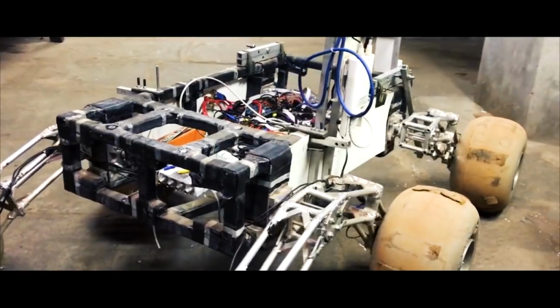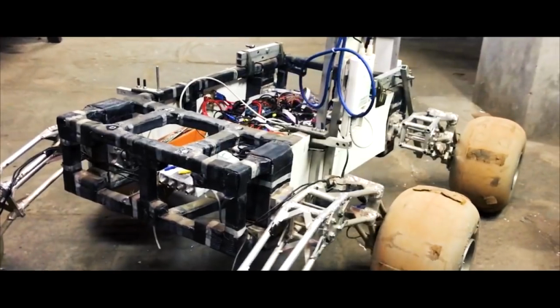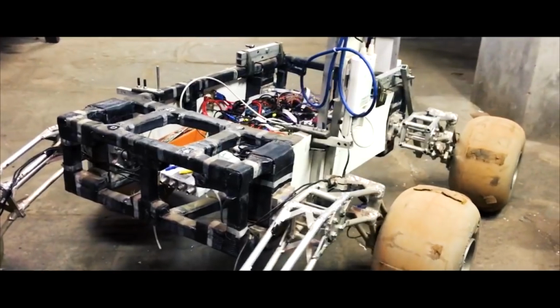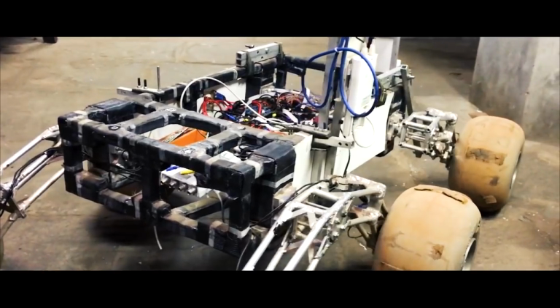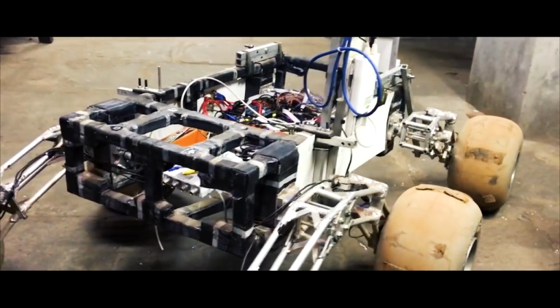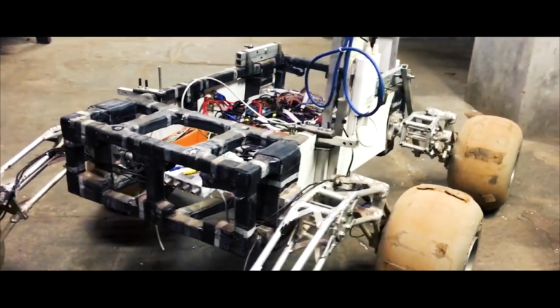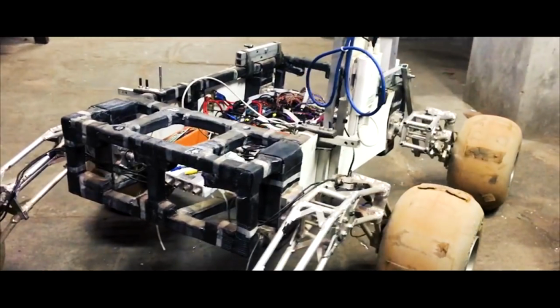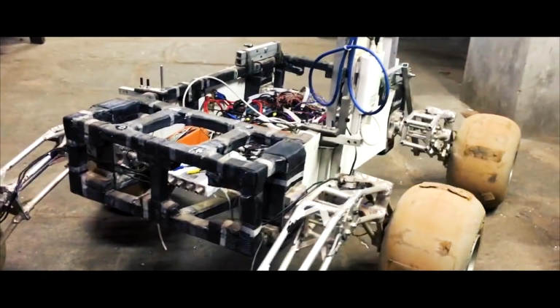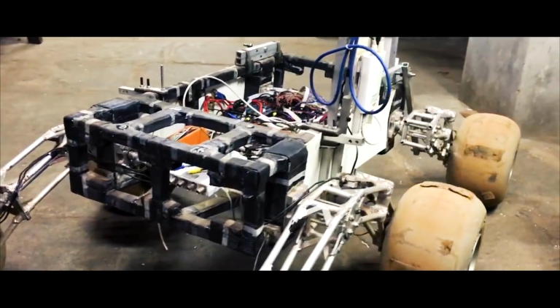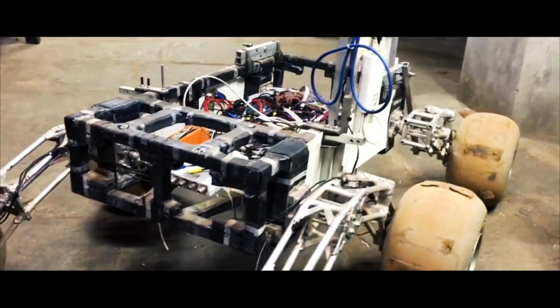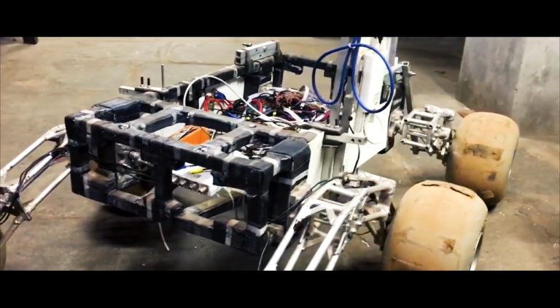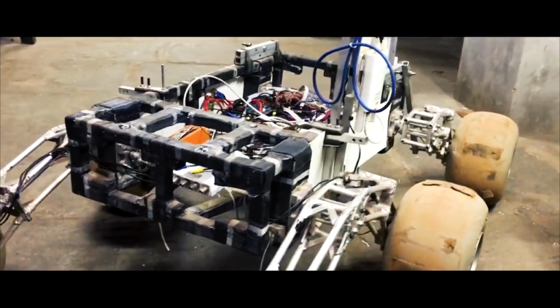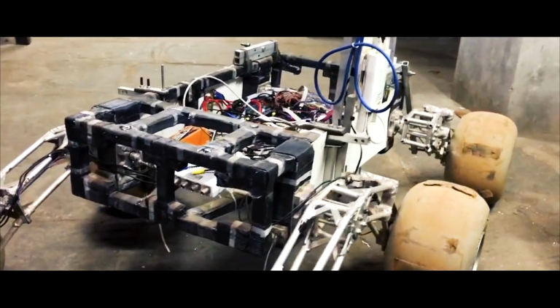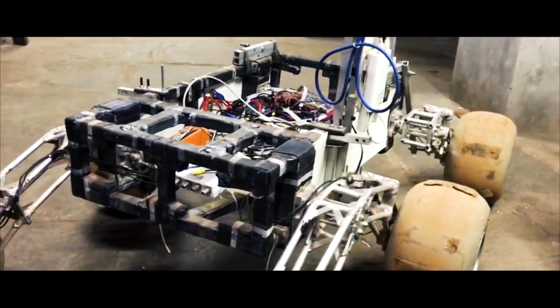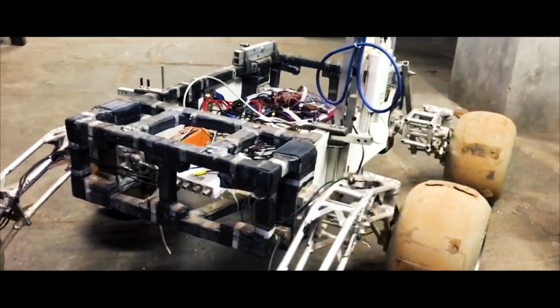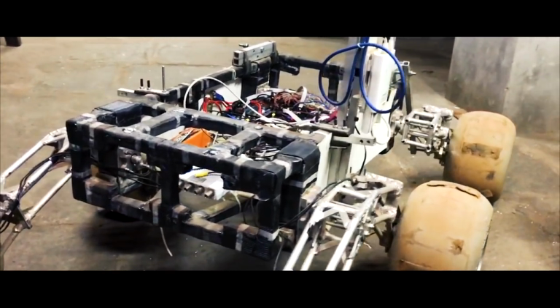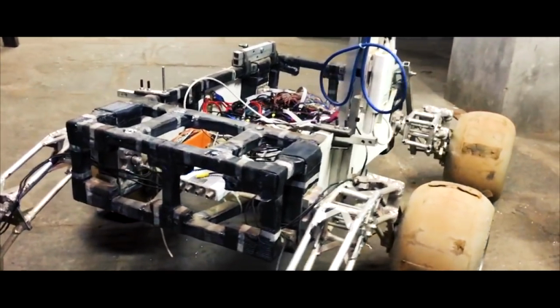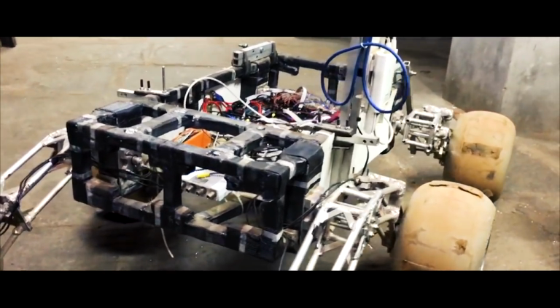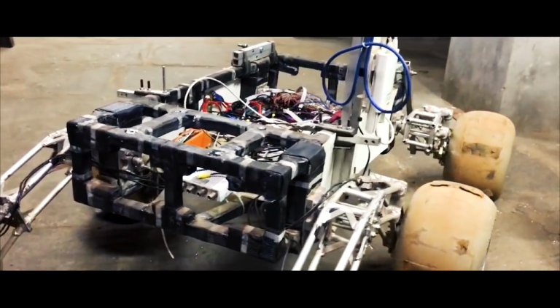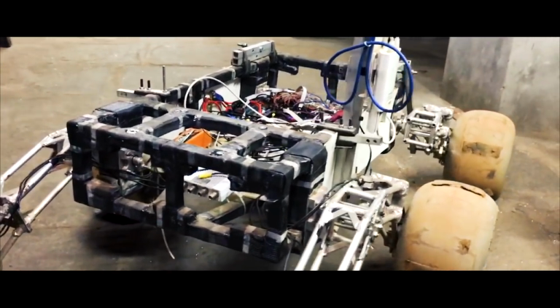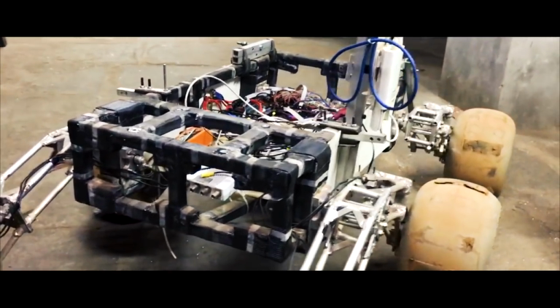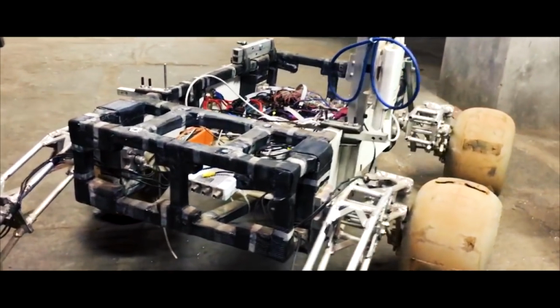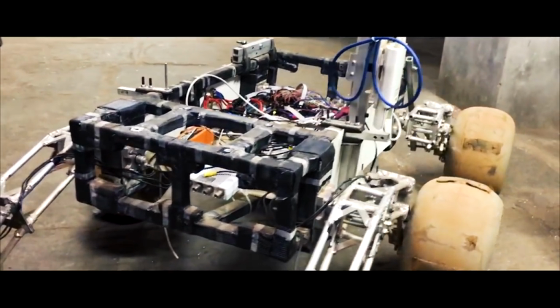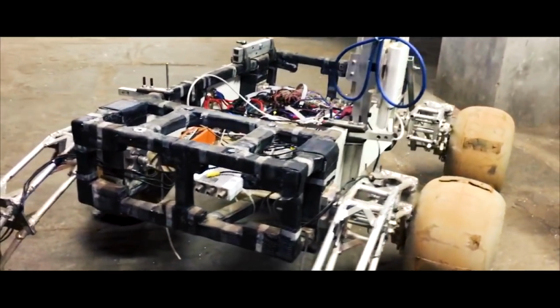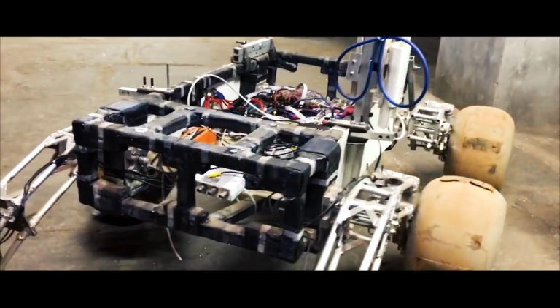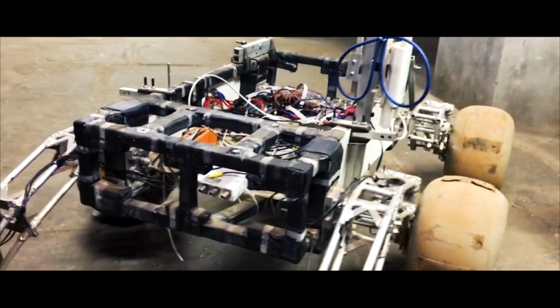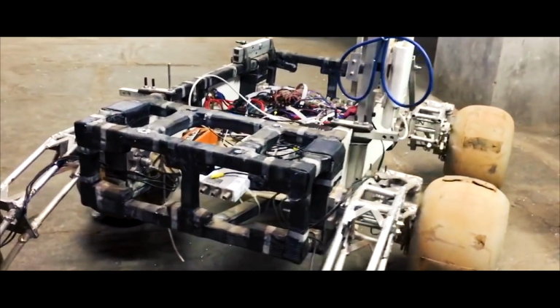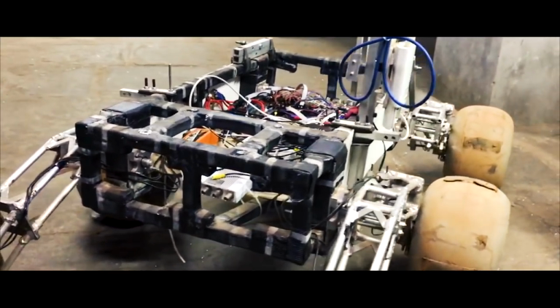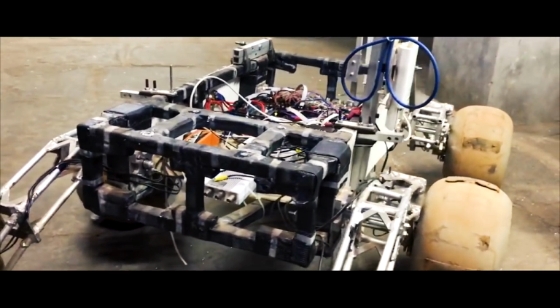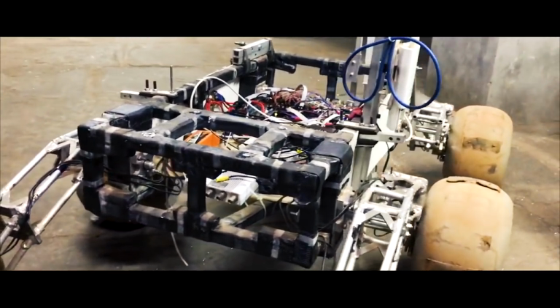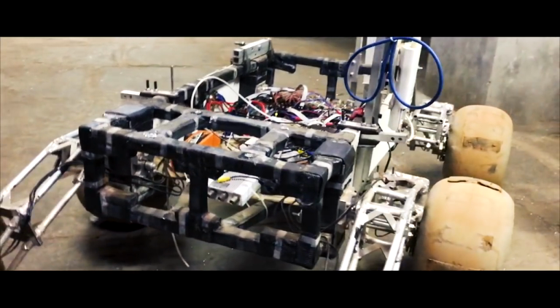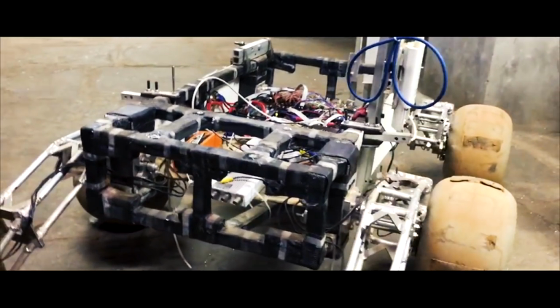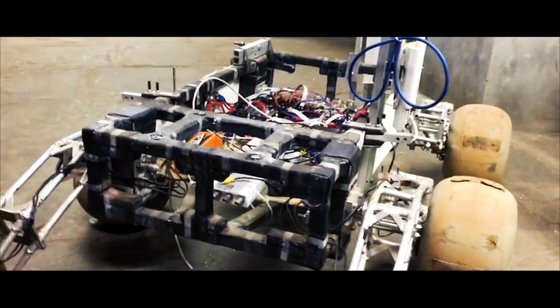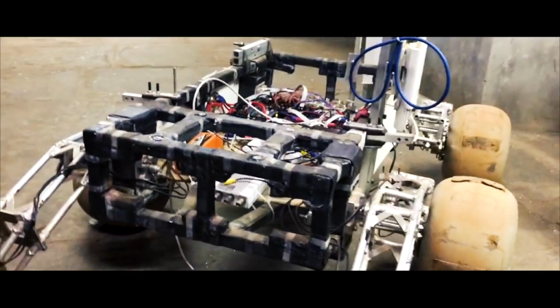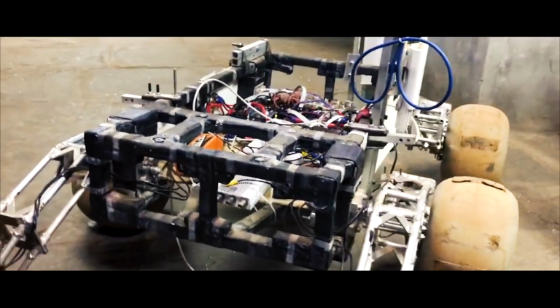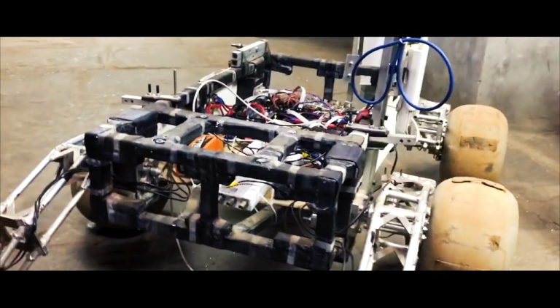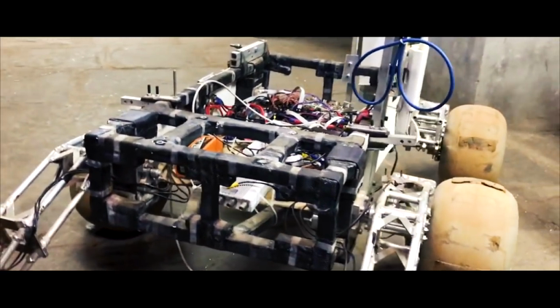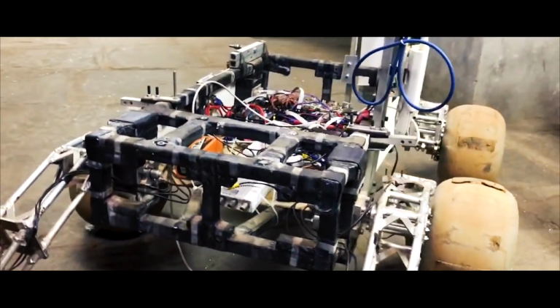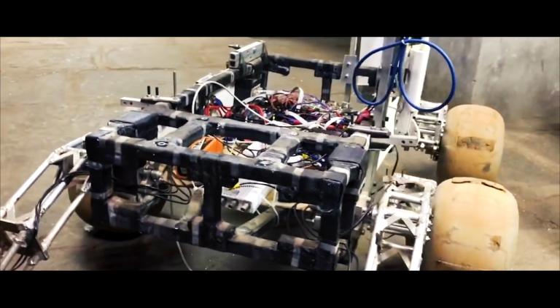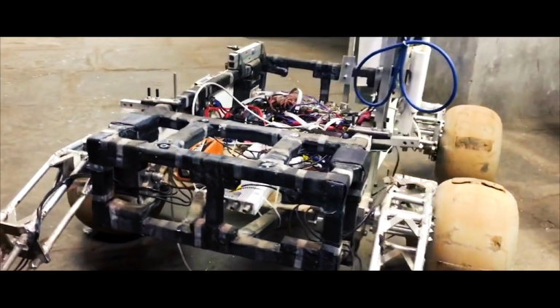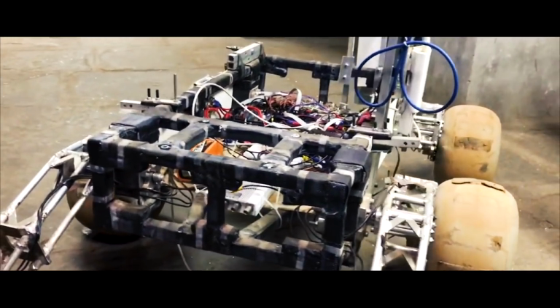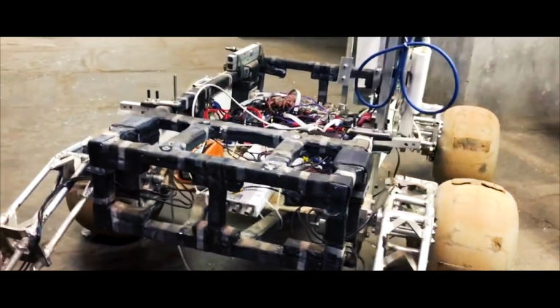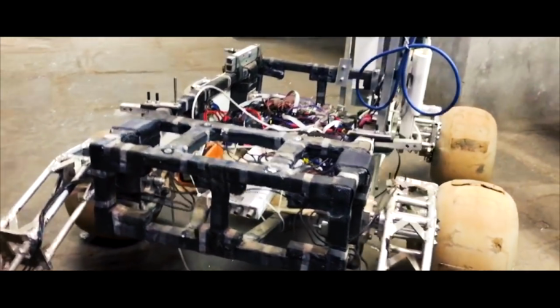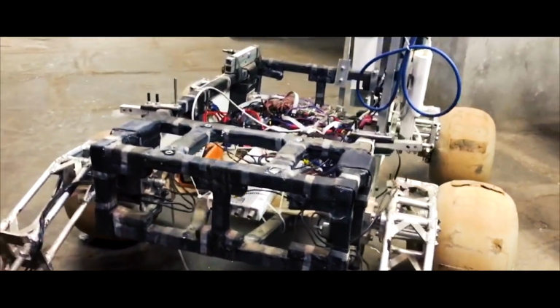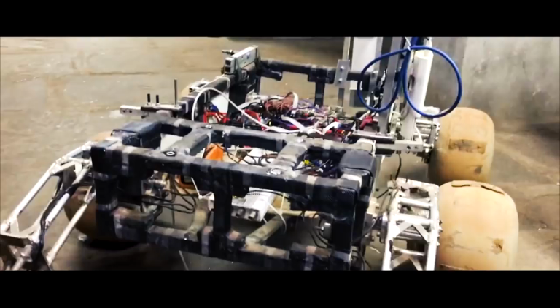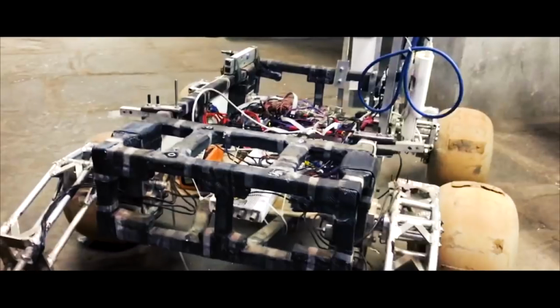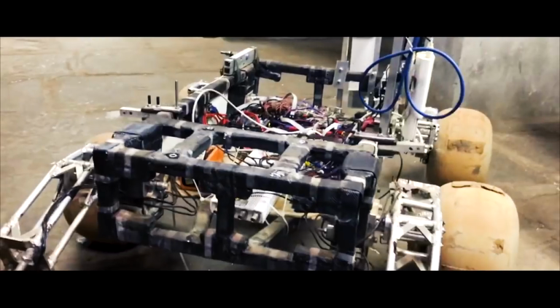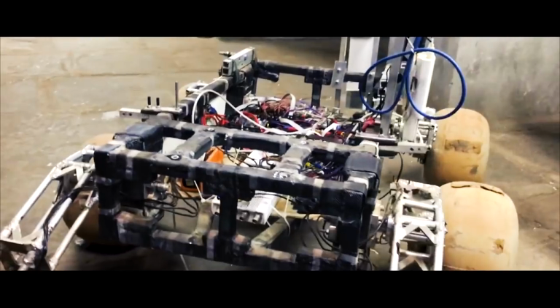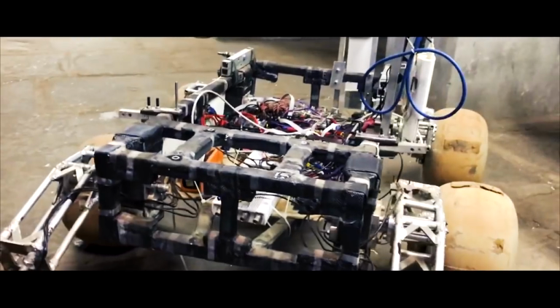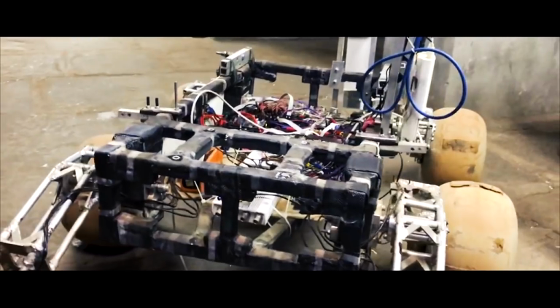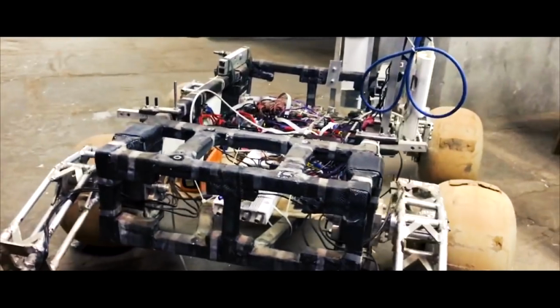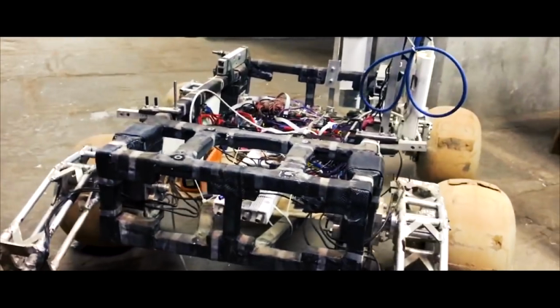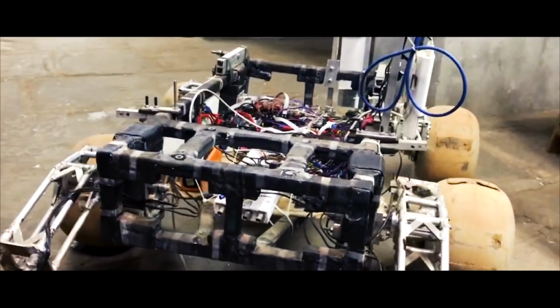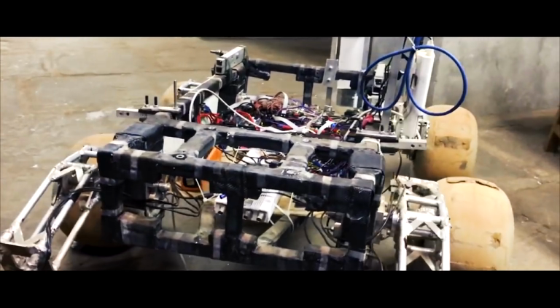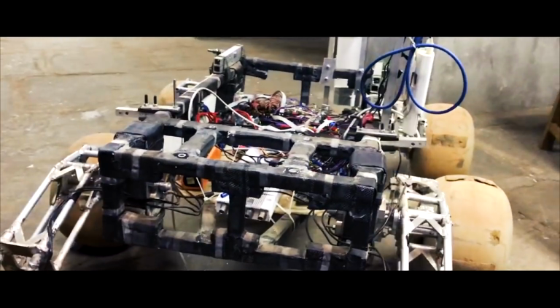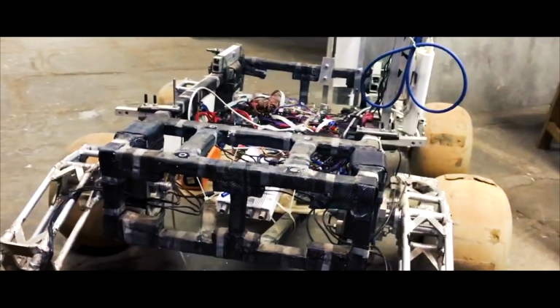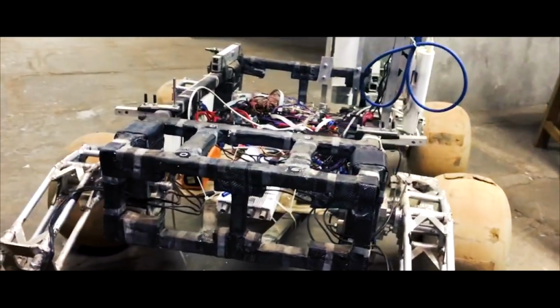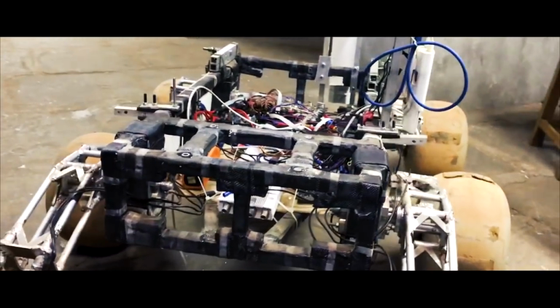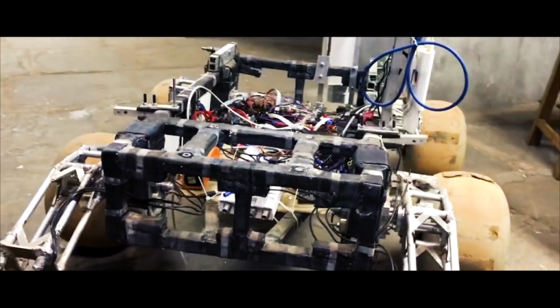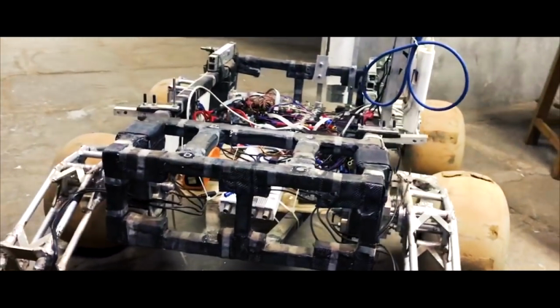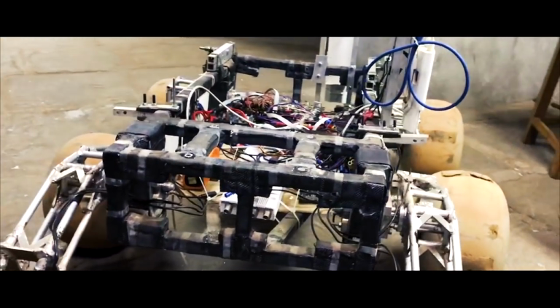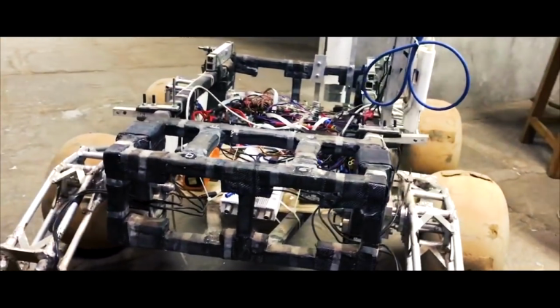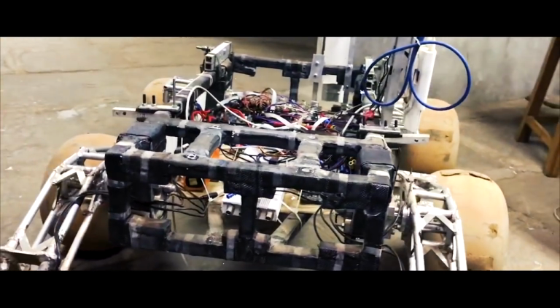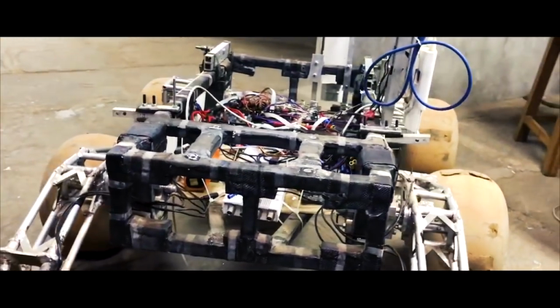This year we have a carbon fiber space frame chassis. The rods of the chassis are made up of cross-linked PVC core reinforced with carbon fiber.